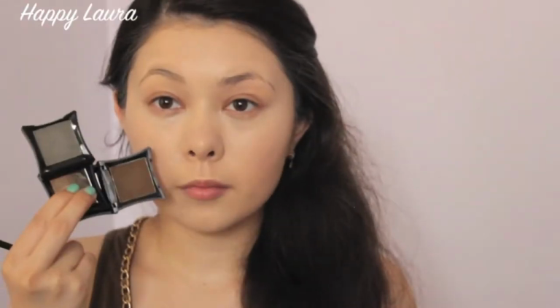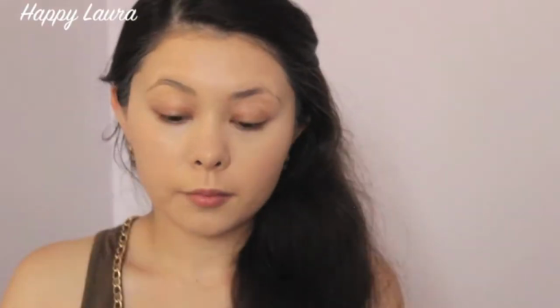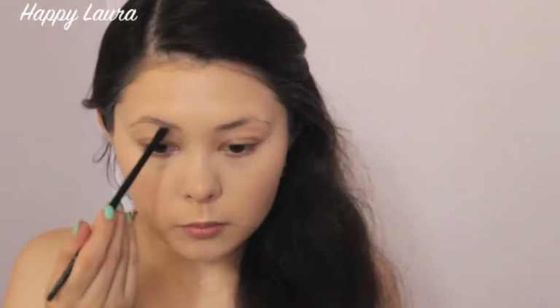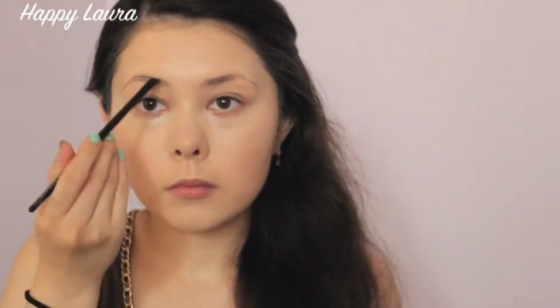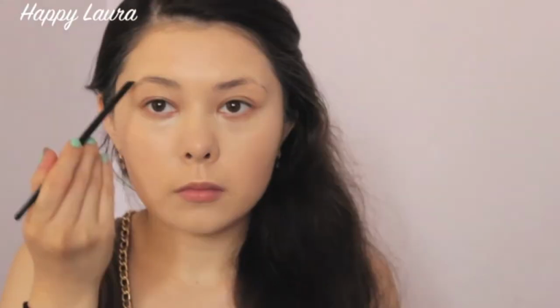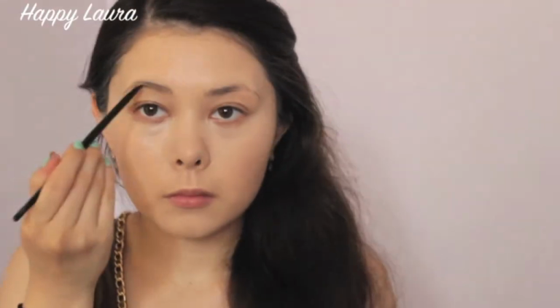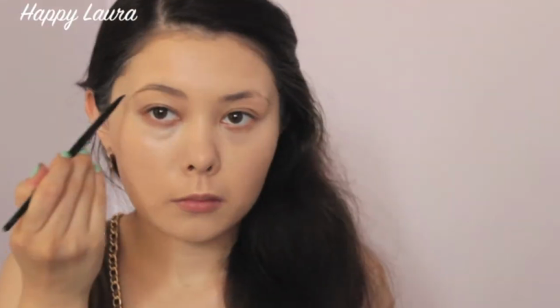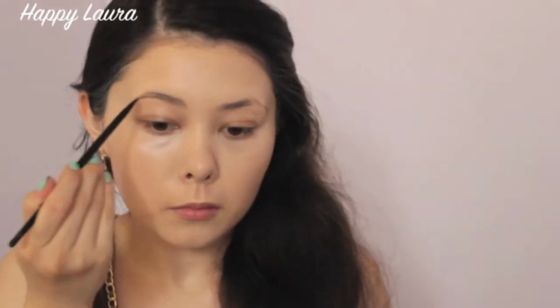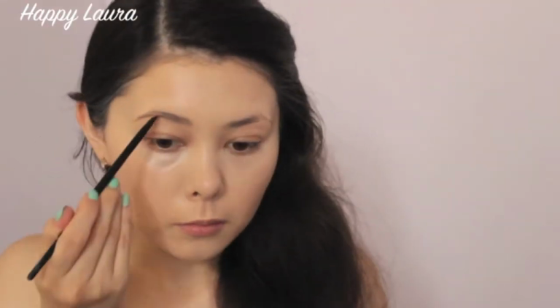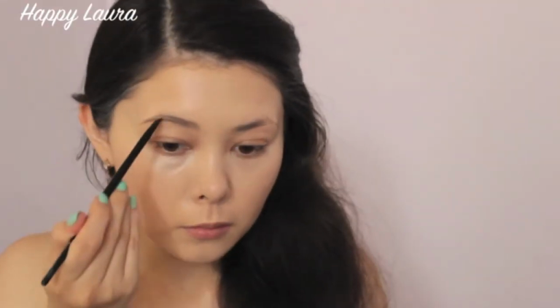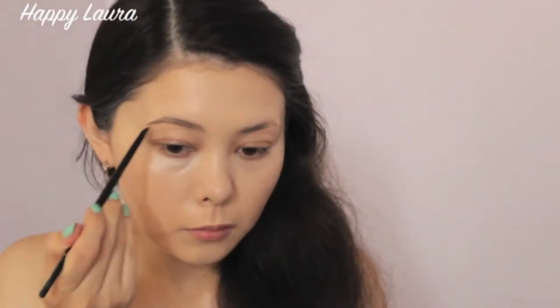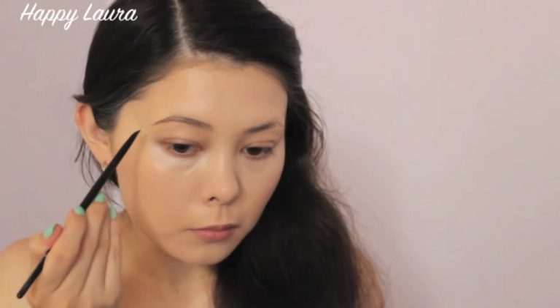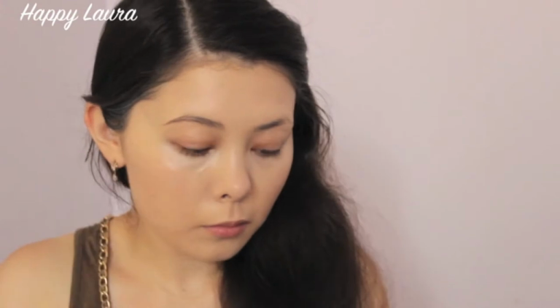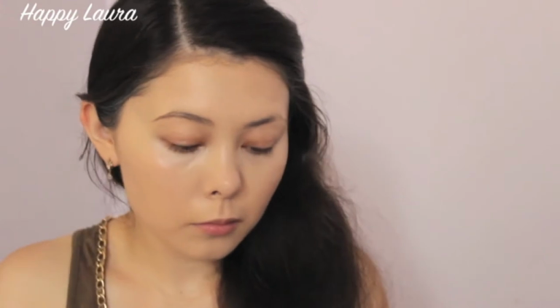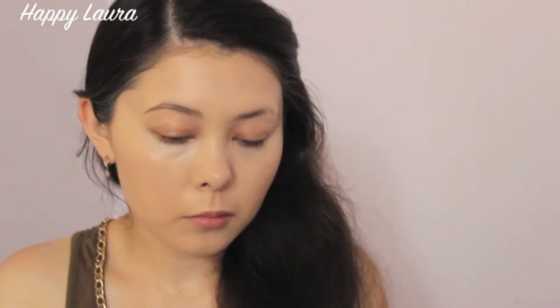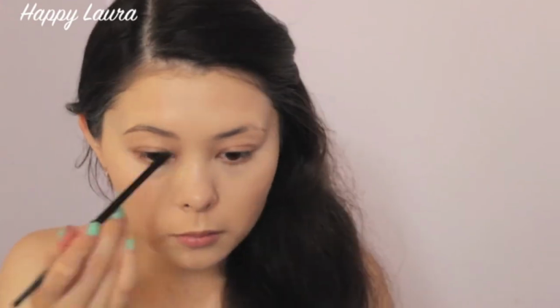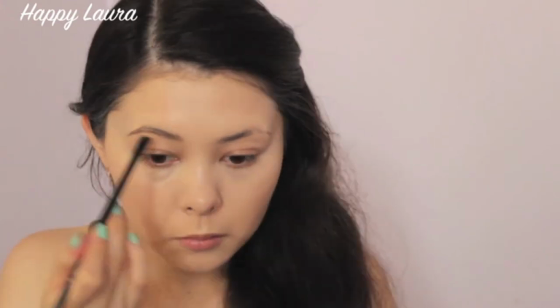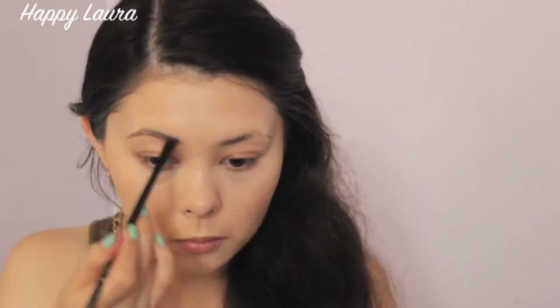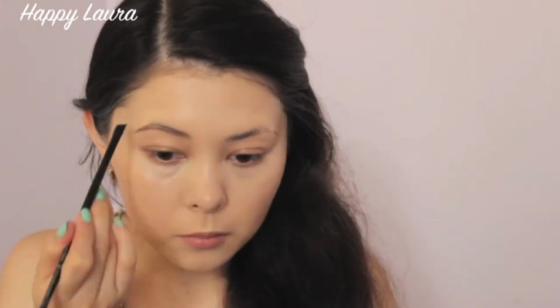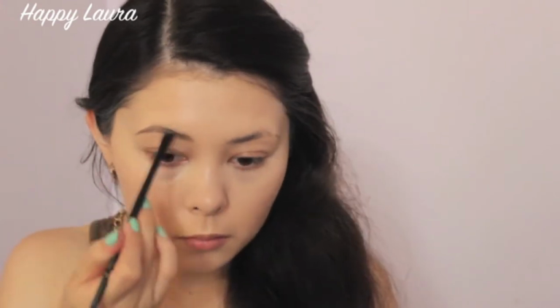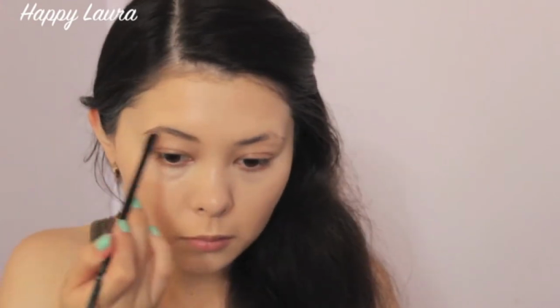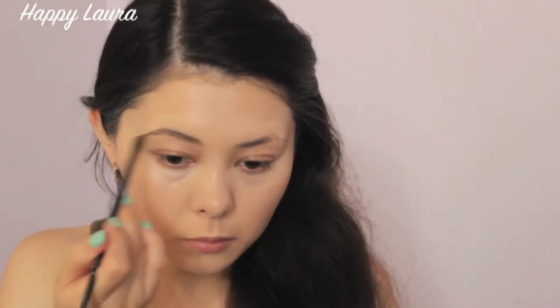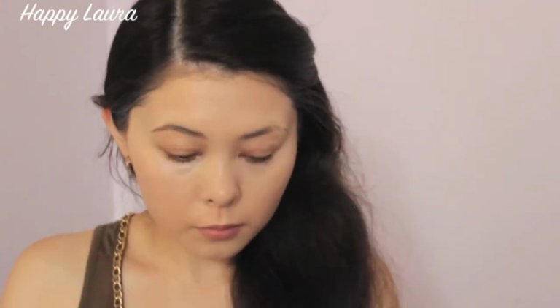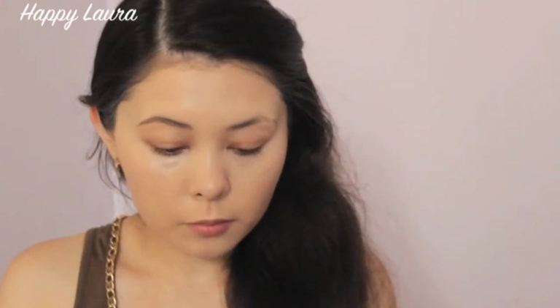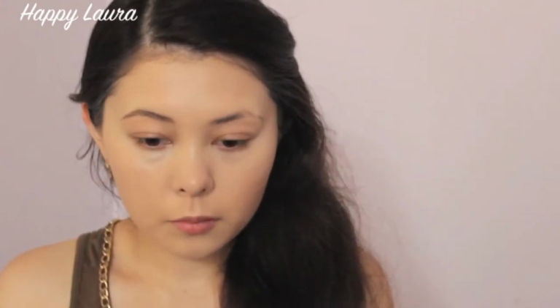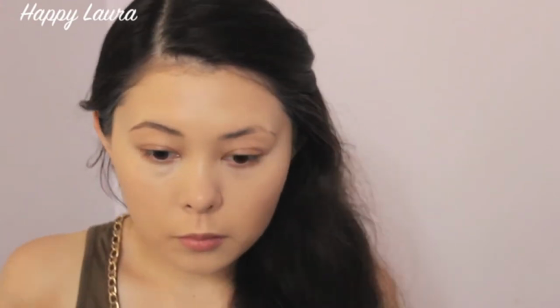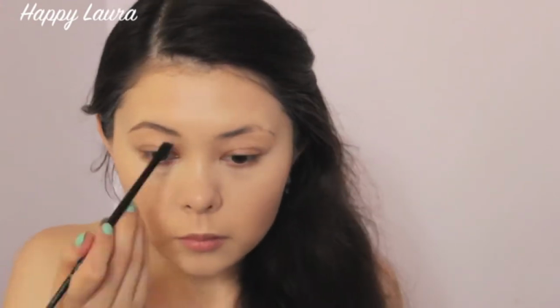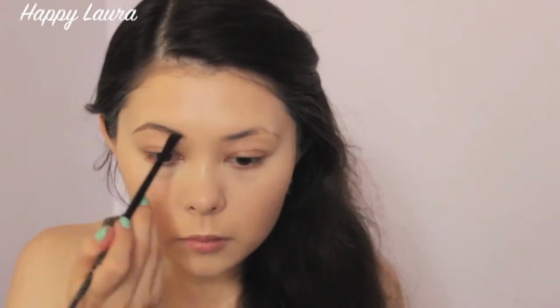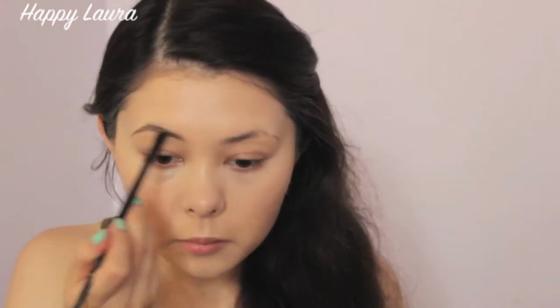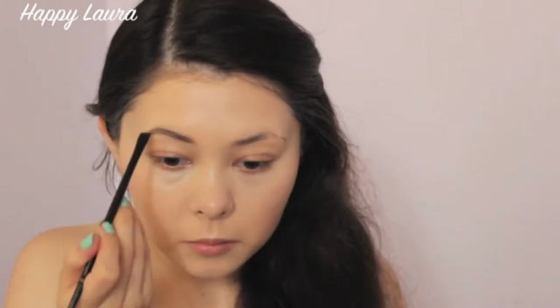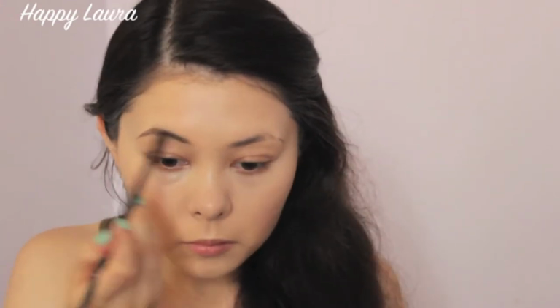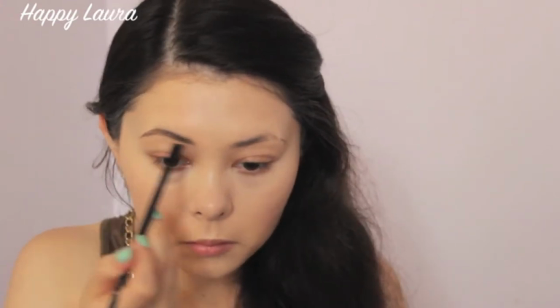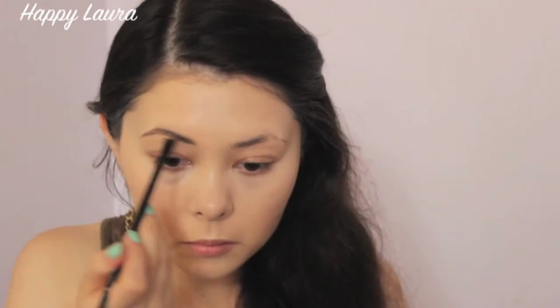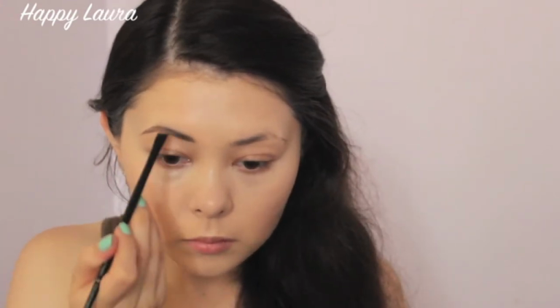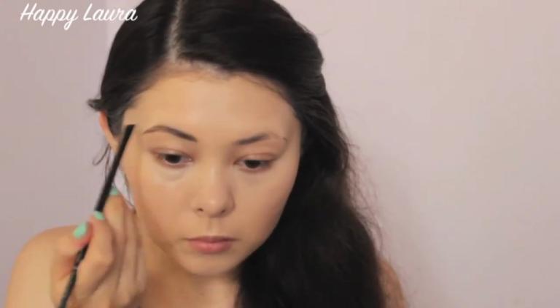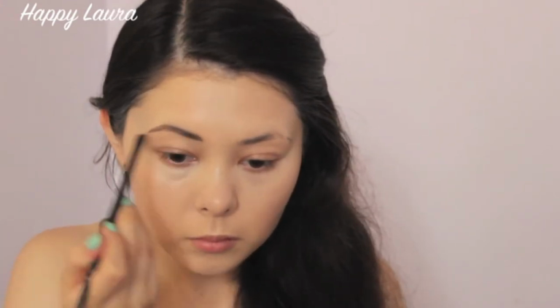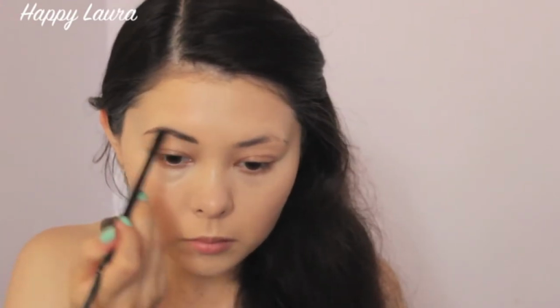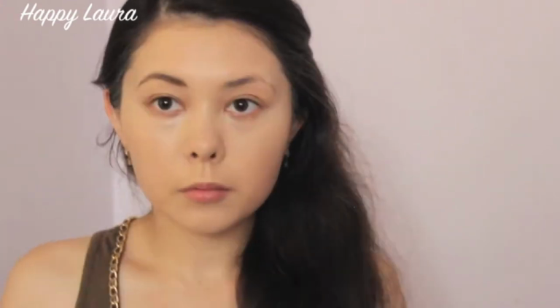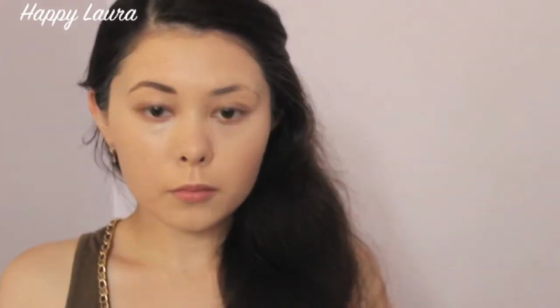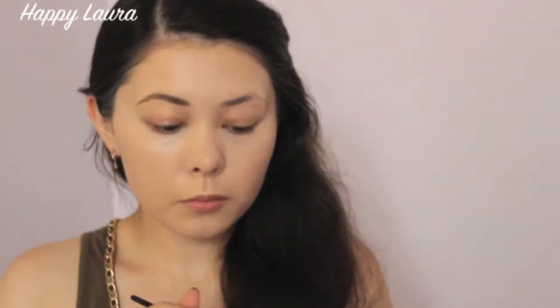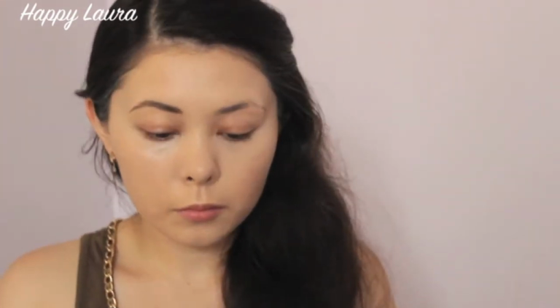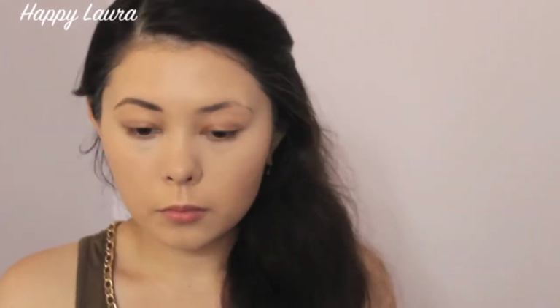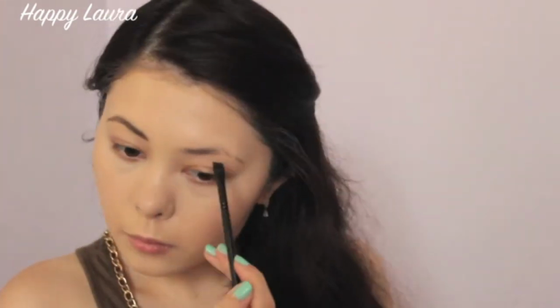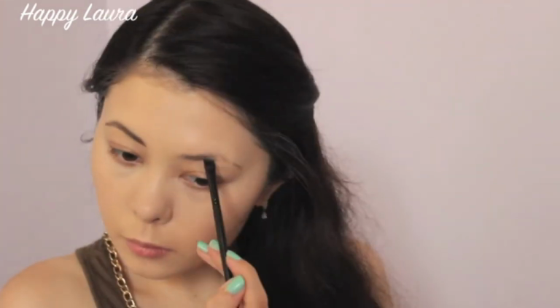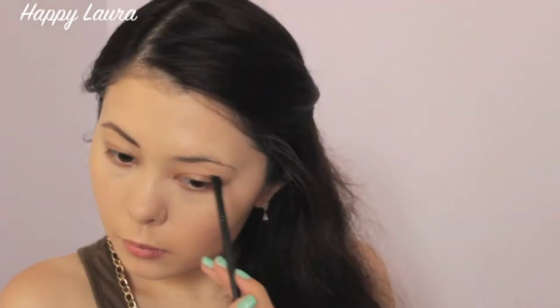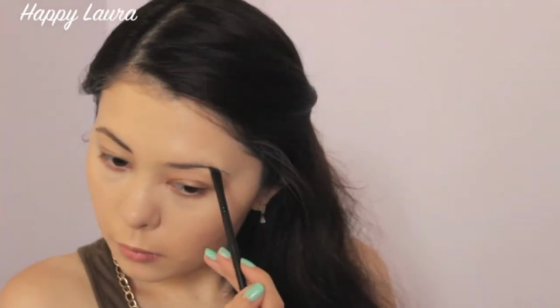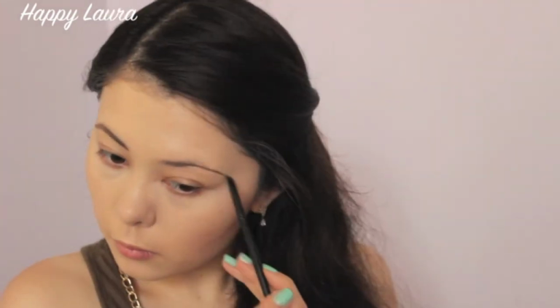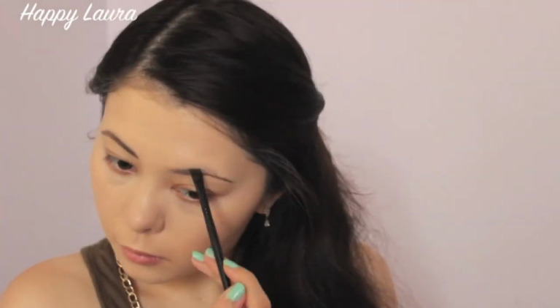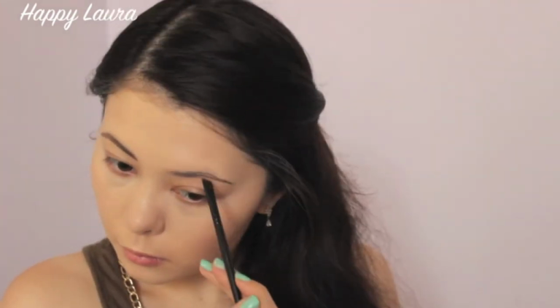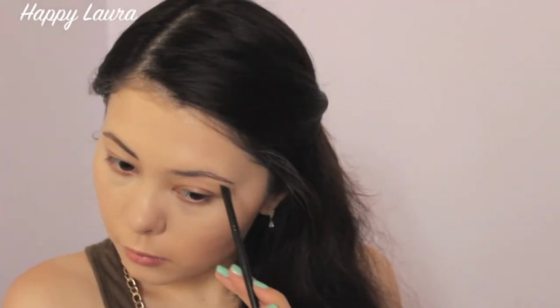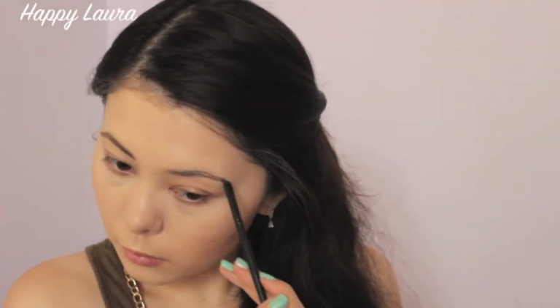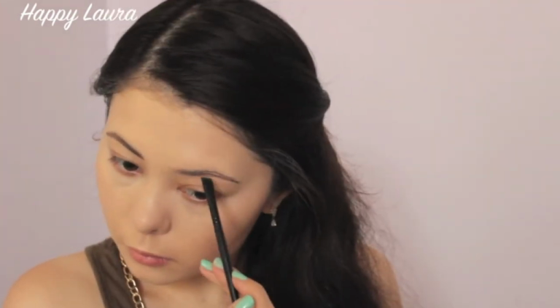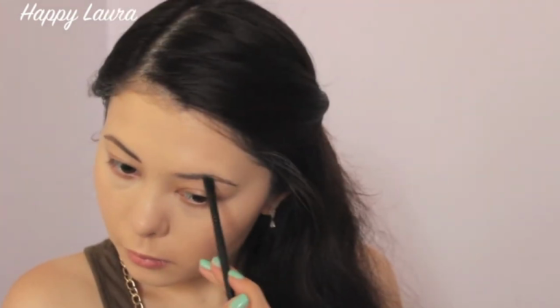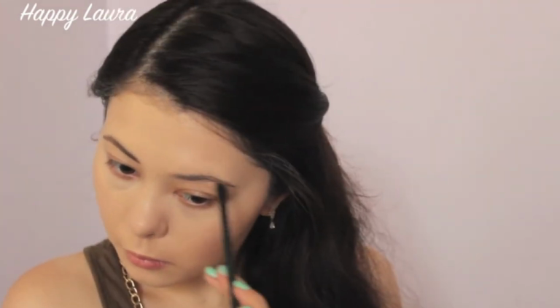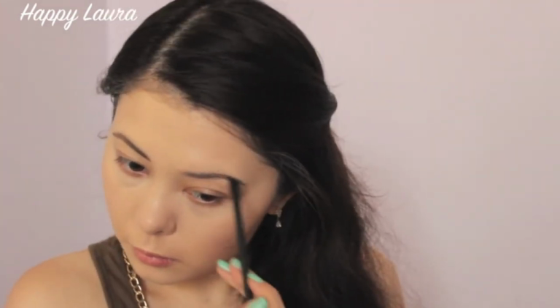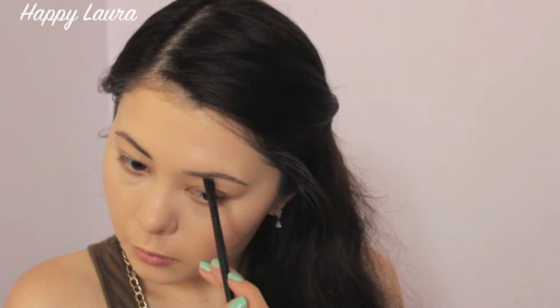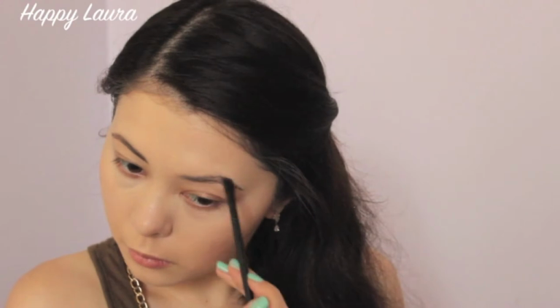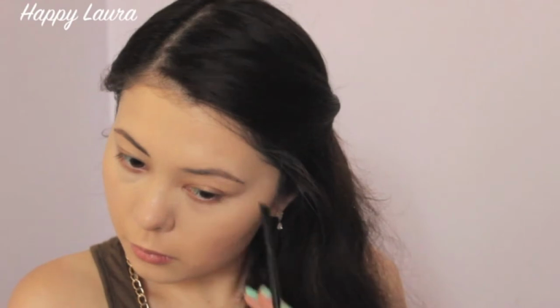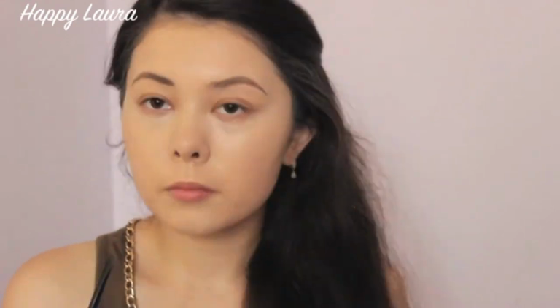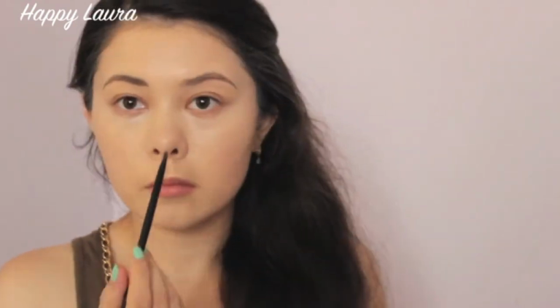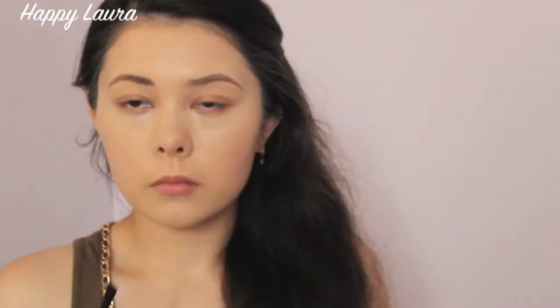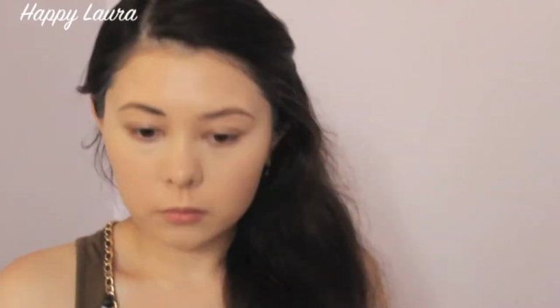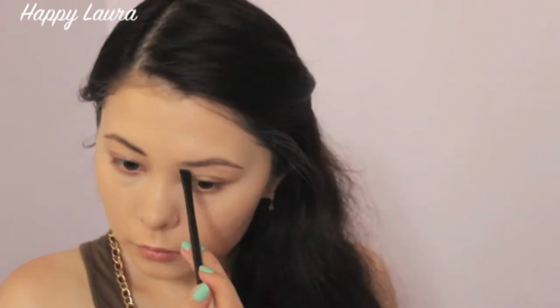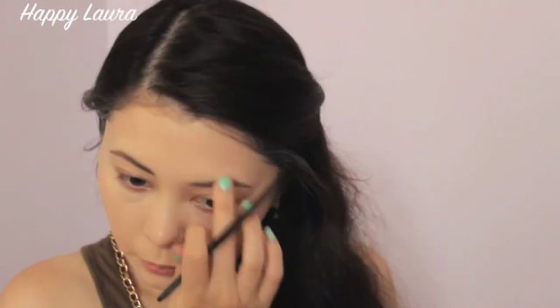Eyebrow time. I'm using my Illamasqua Brow Cakes in Motto and Thunder and just applying that to my brows using an angled eyeliner brush.